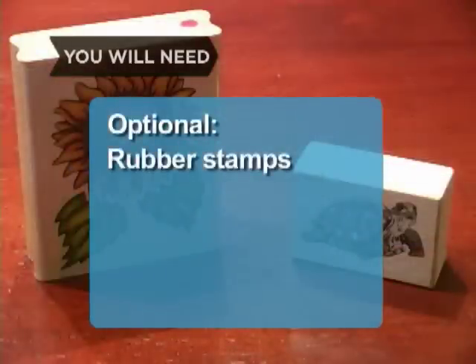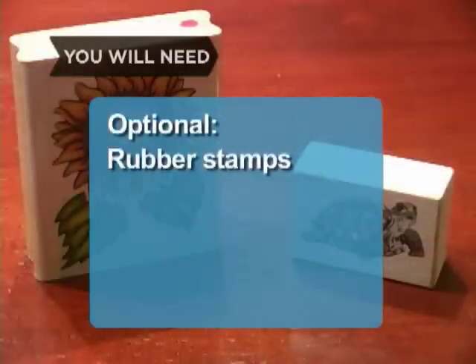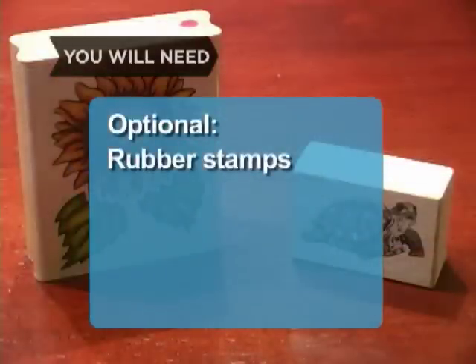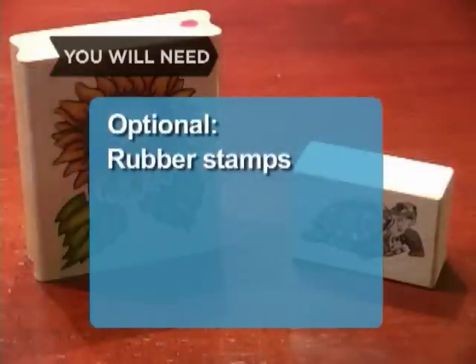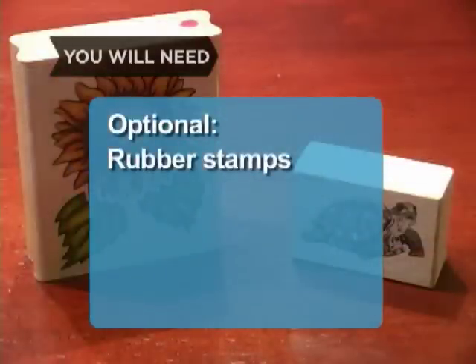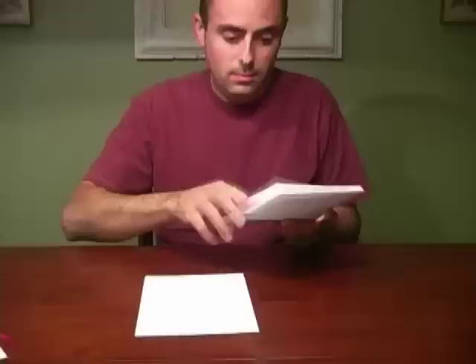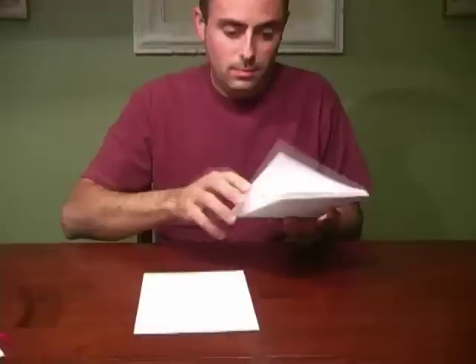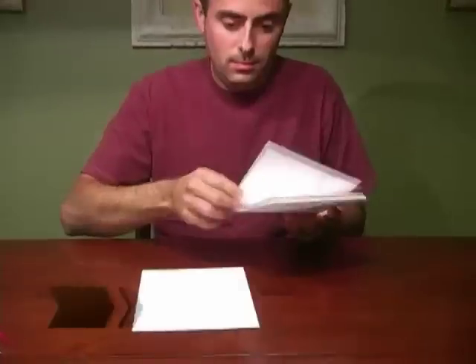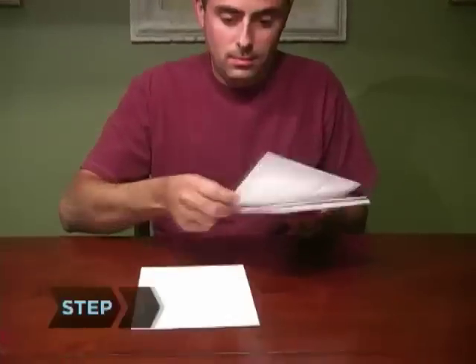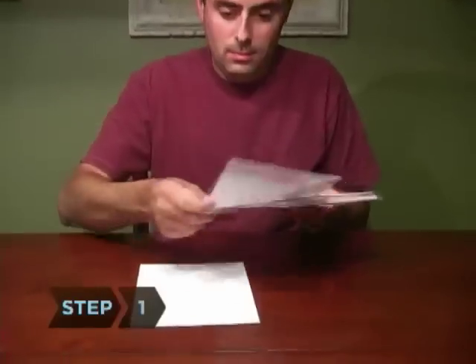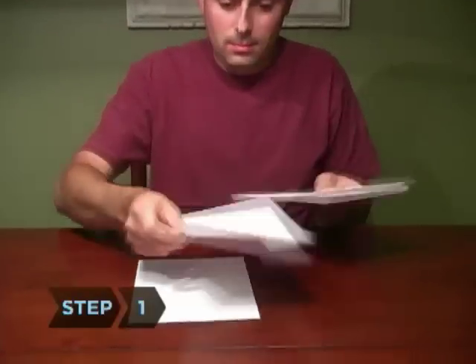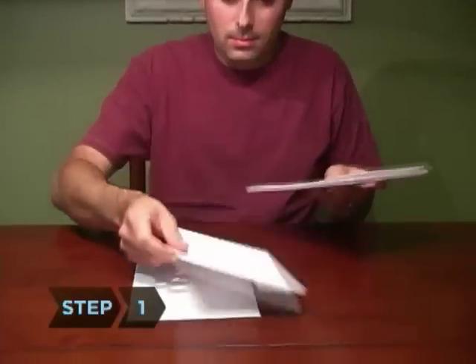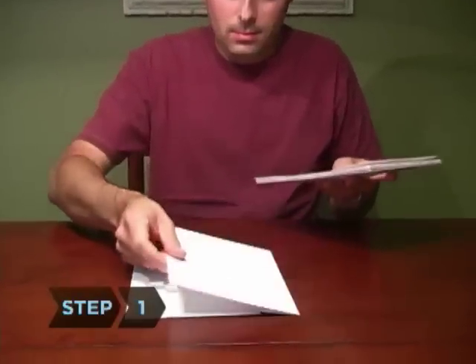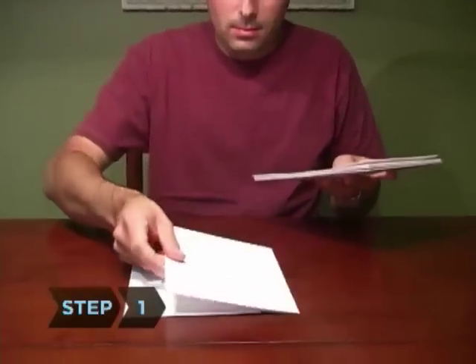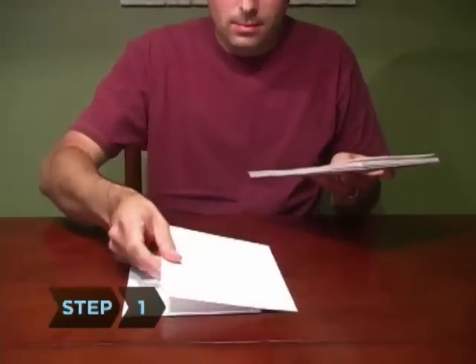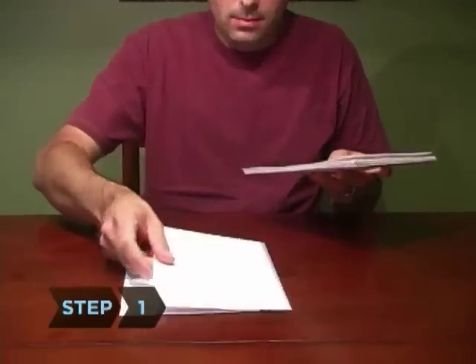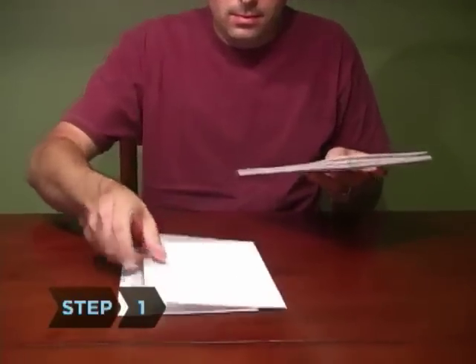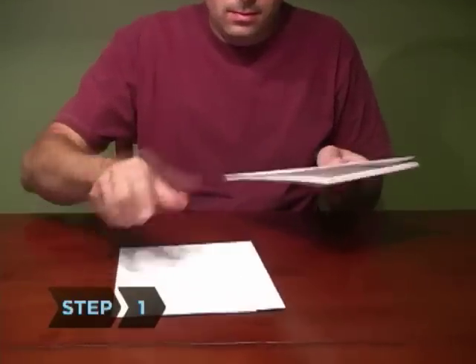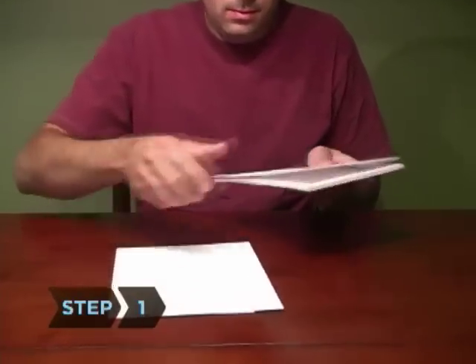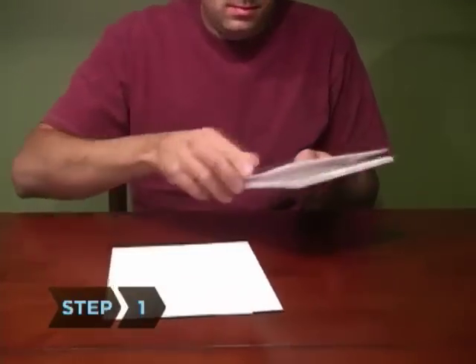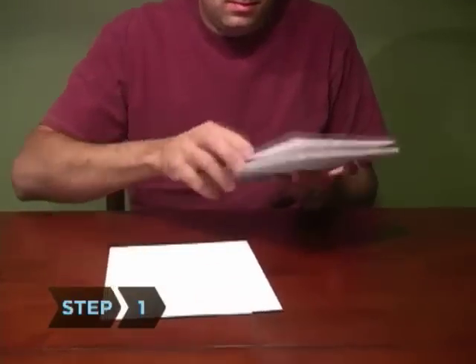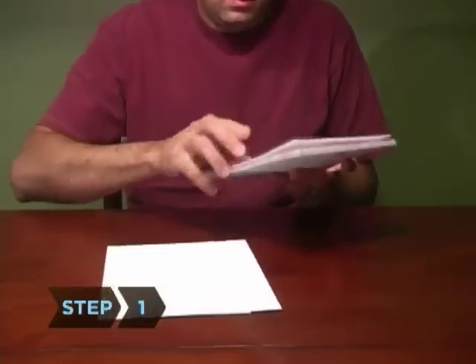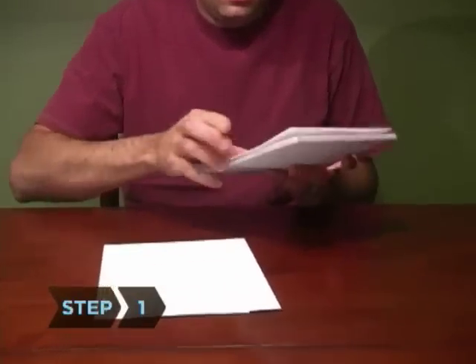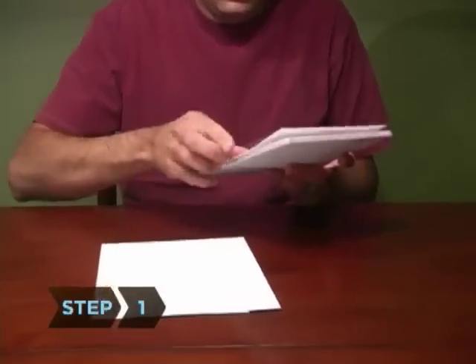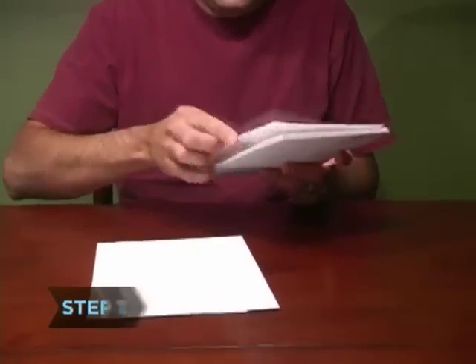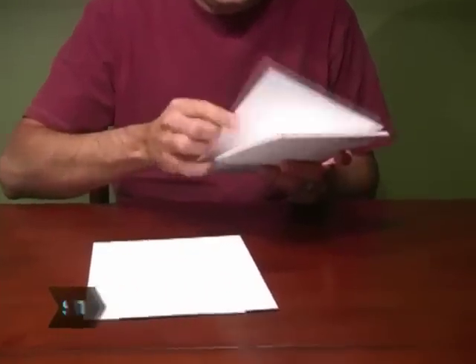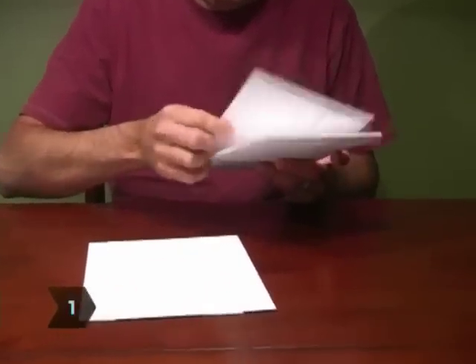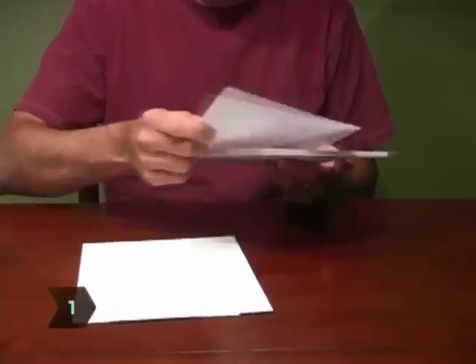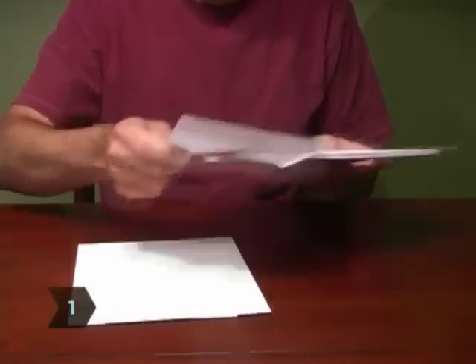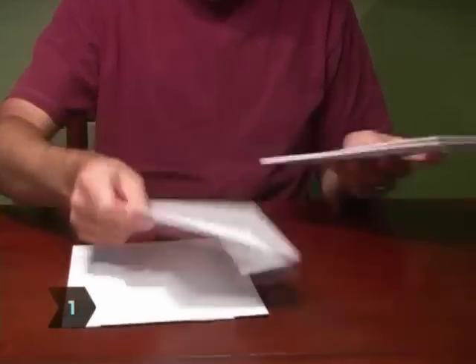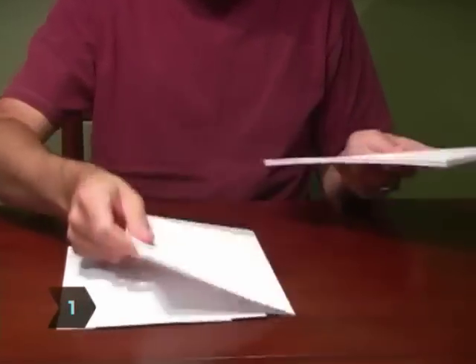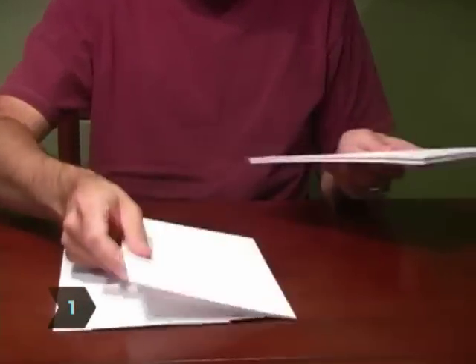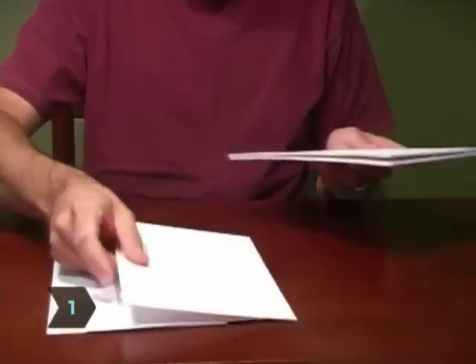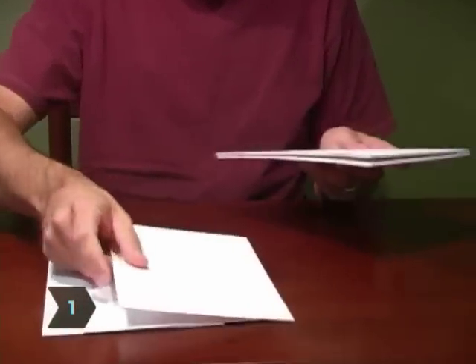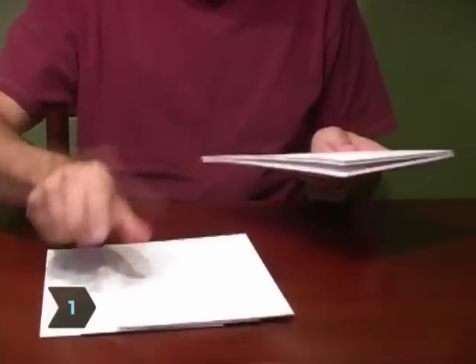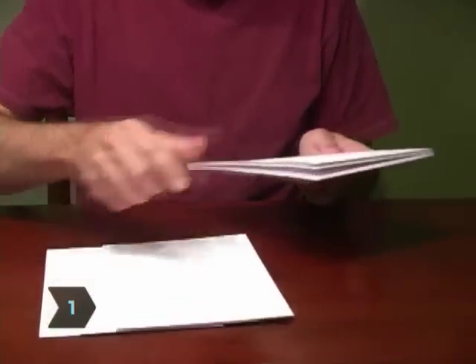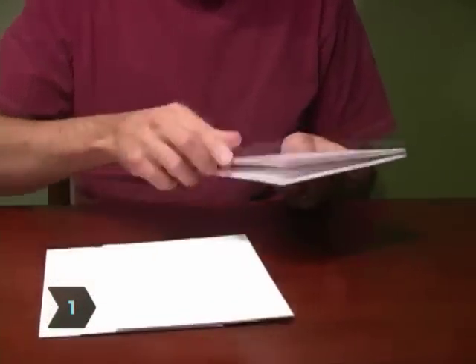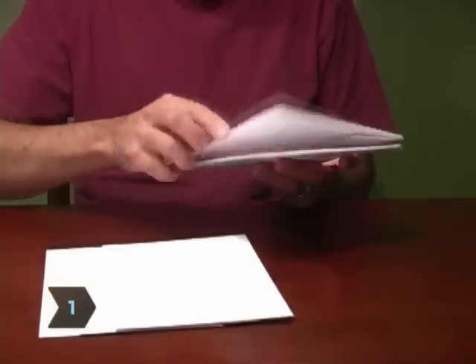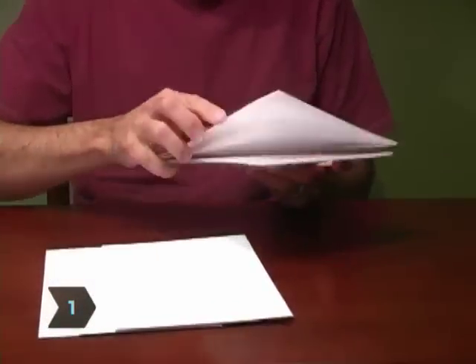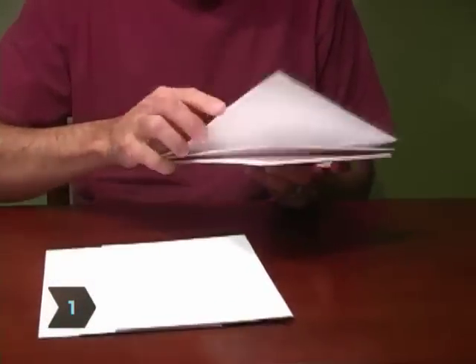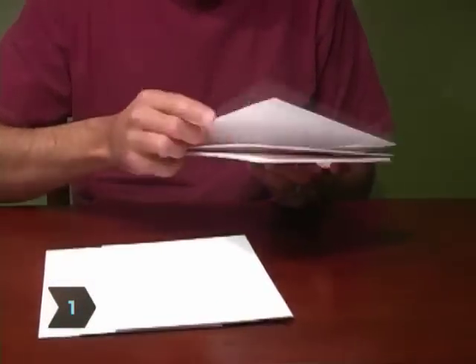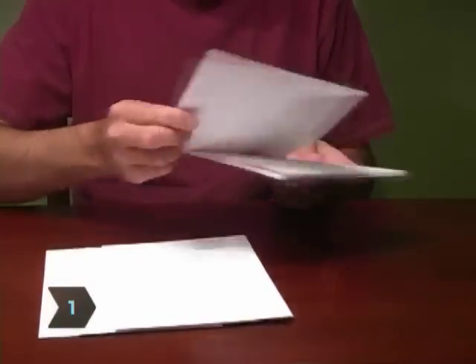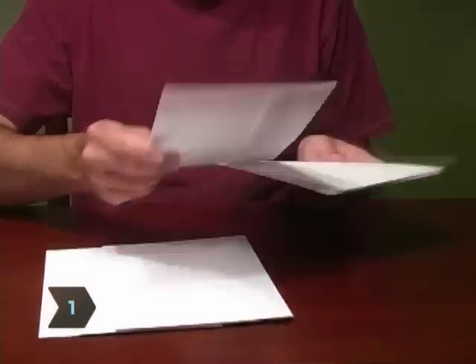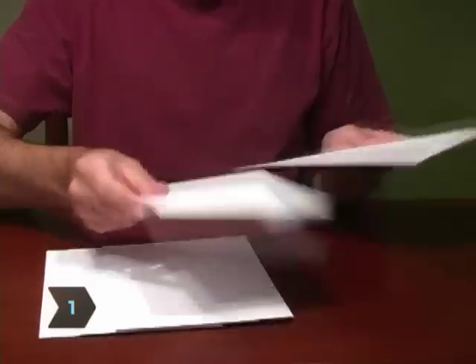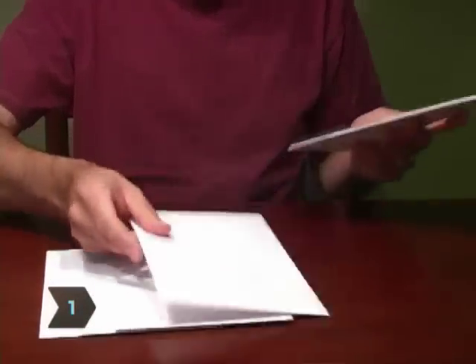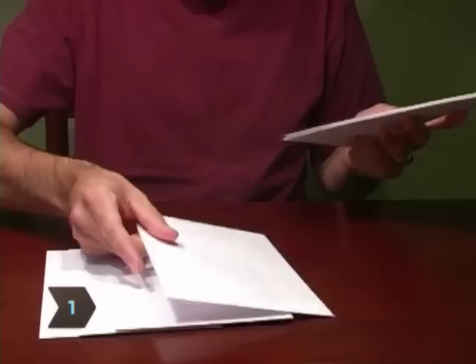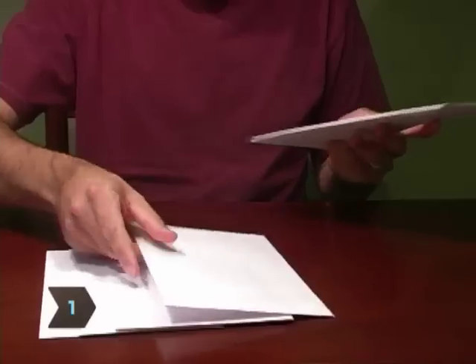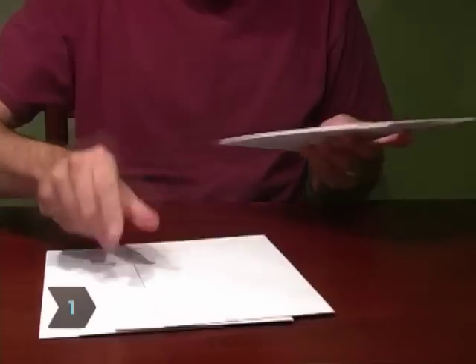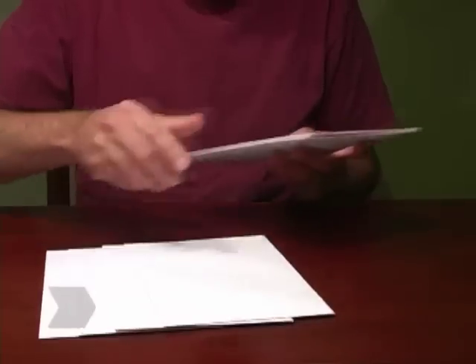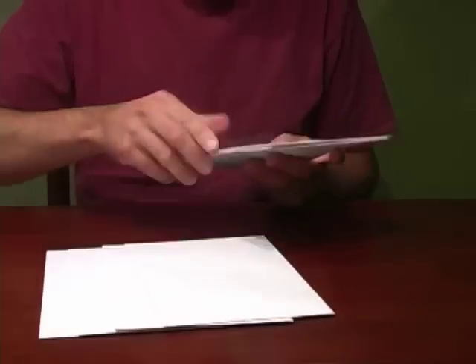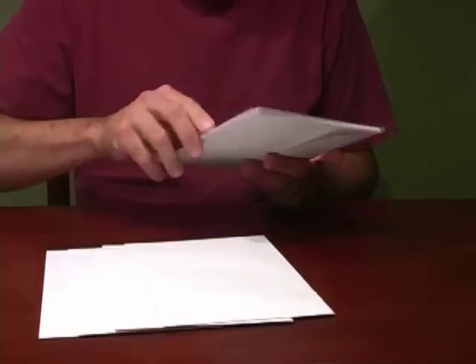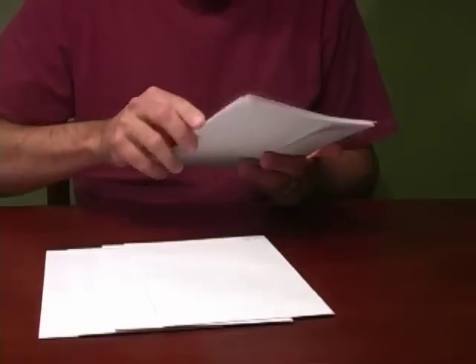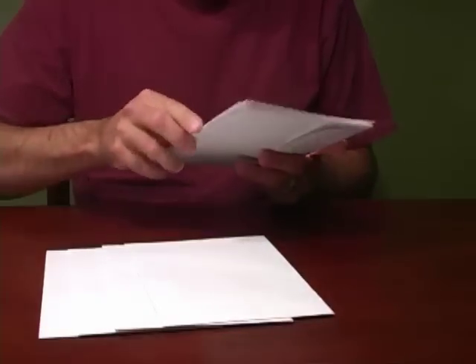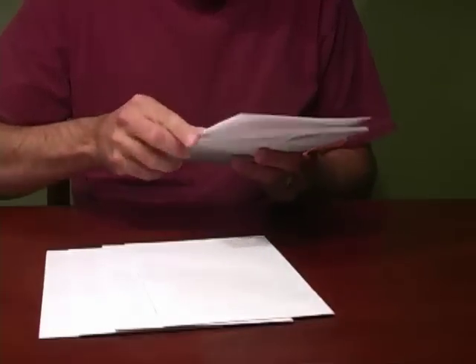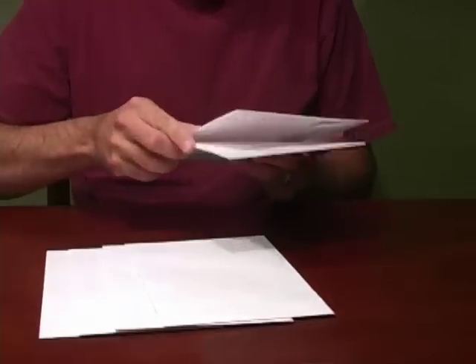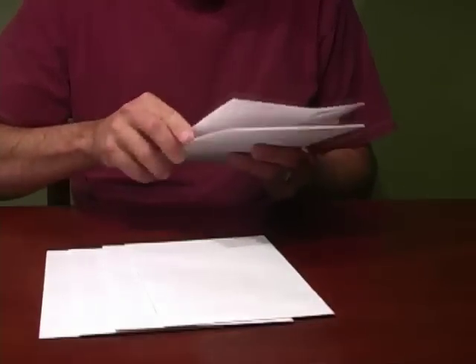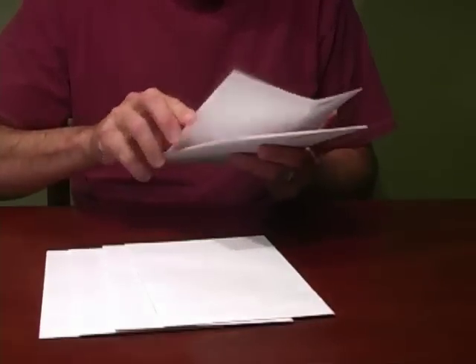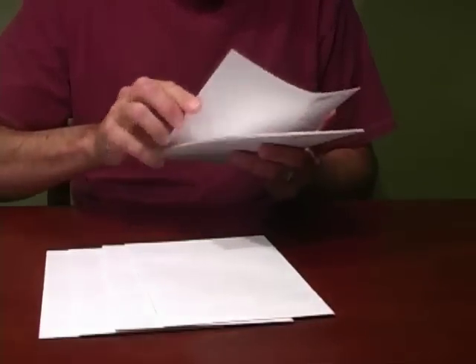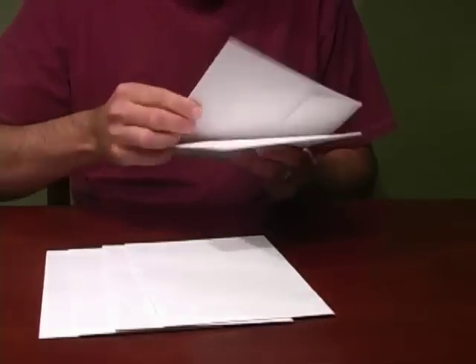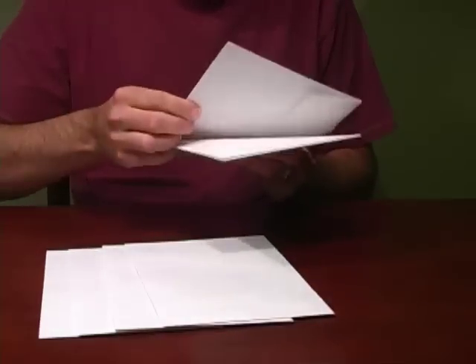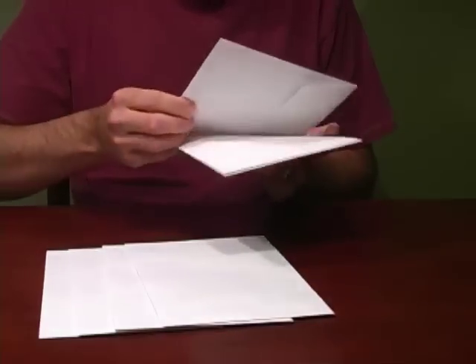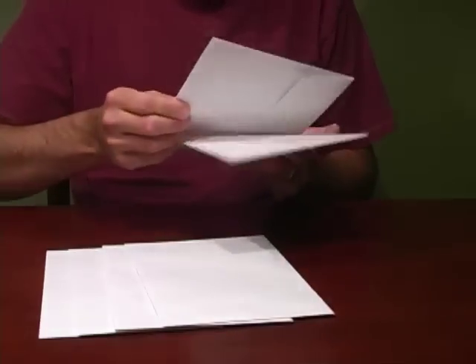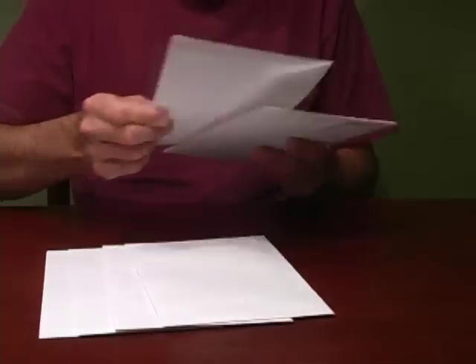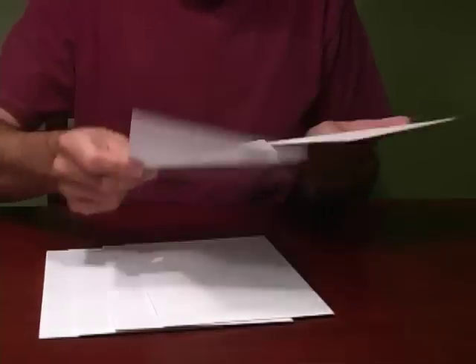Step 1. Select an odd number of matching envelopes, from 5 to 9, in the size you want to use. The envelopes must have flap openings.